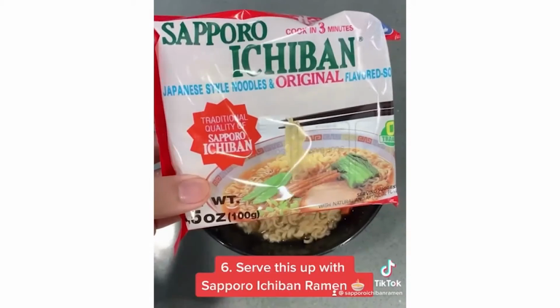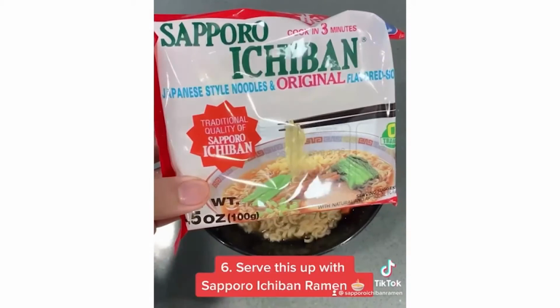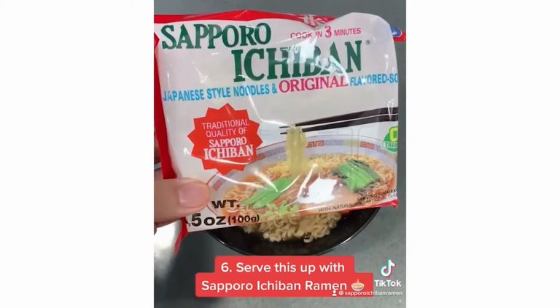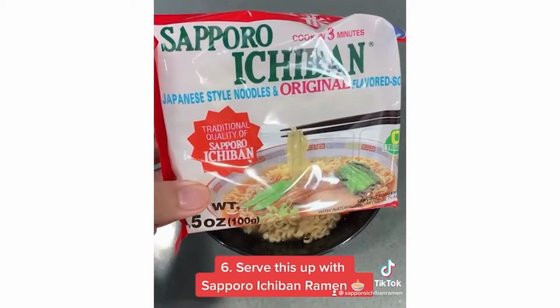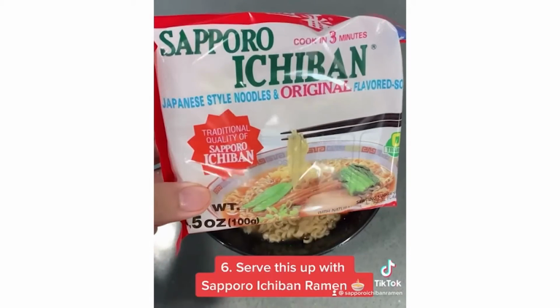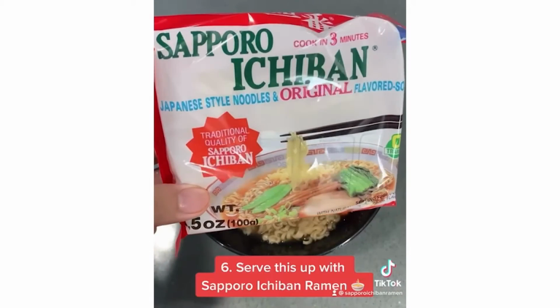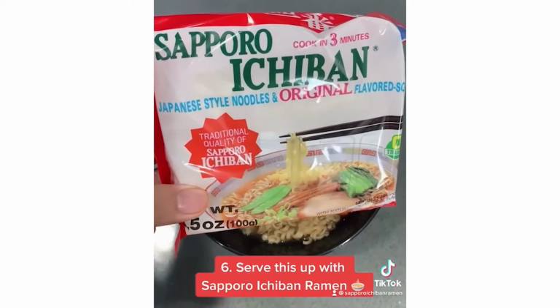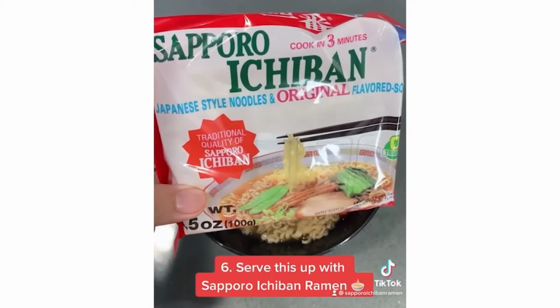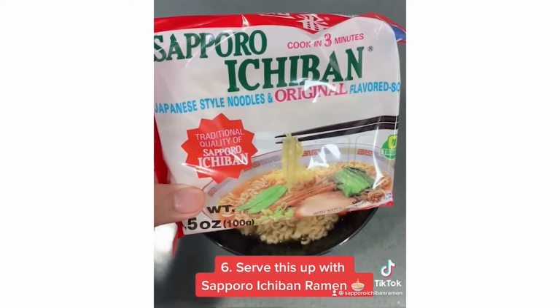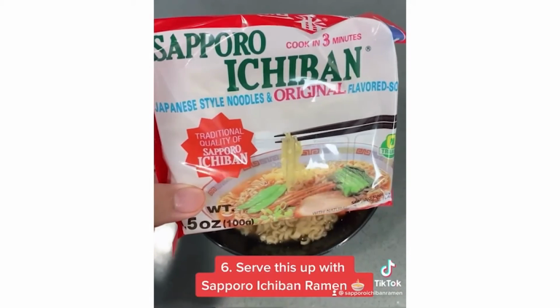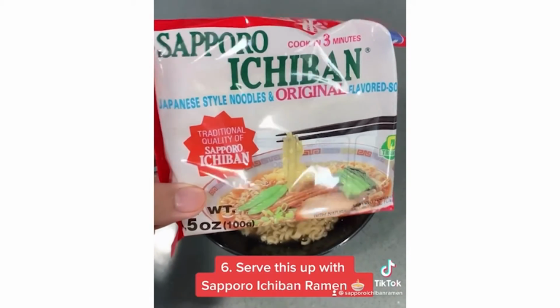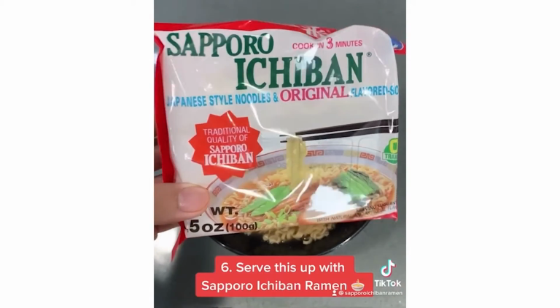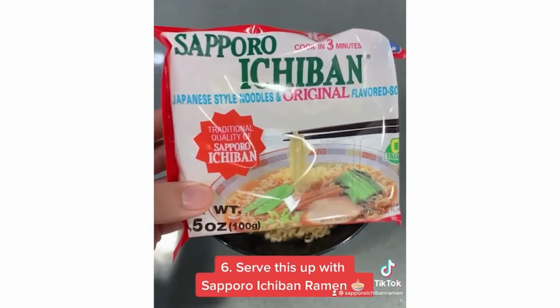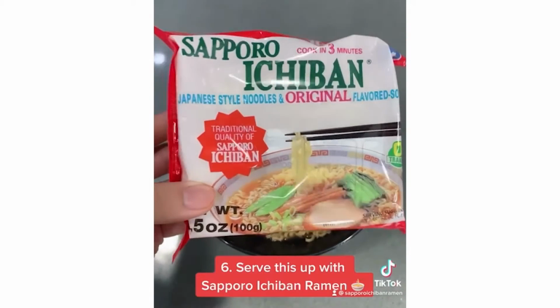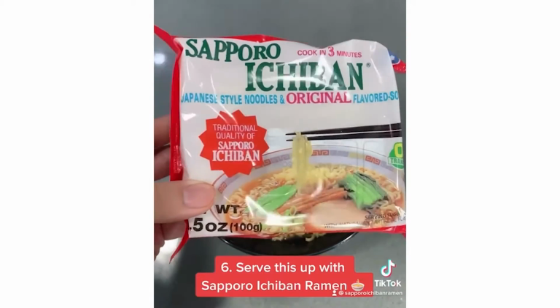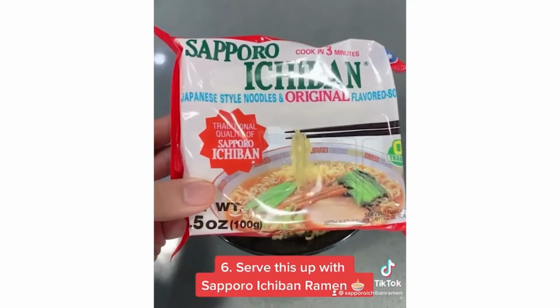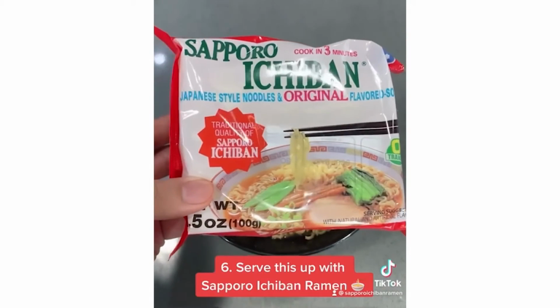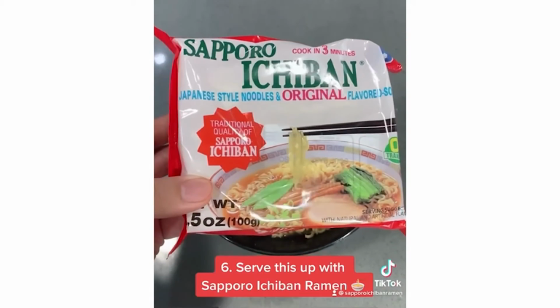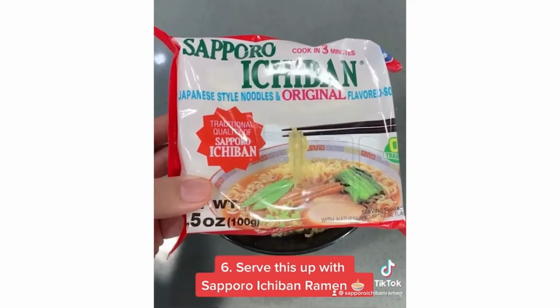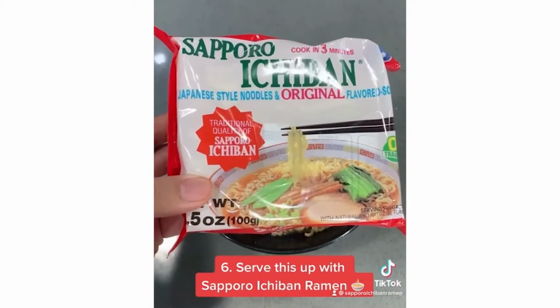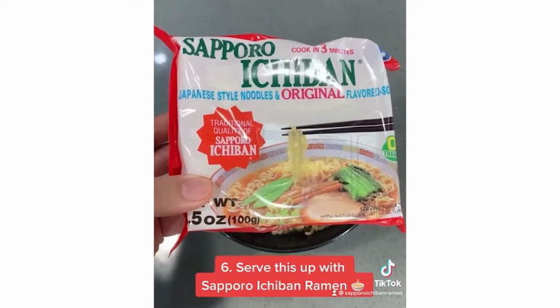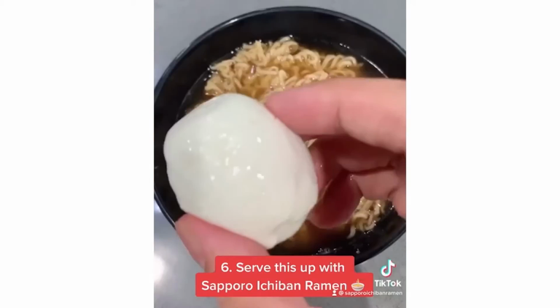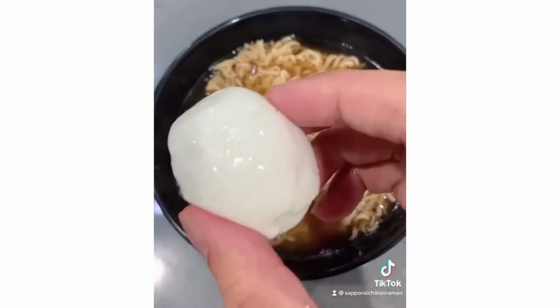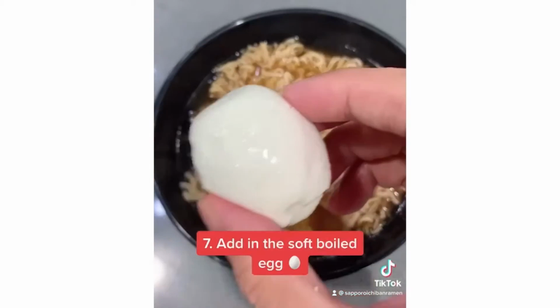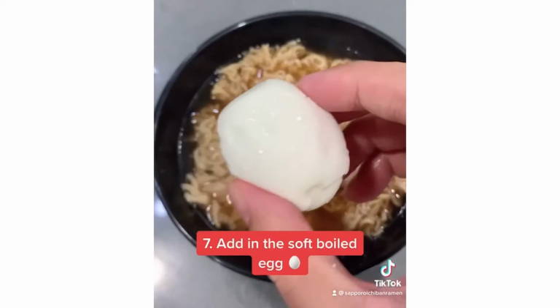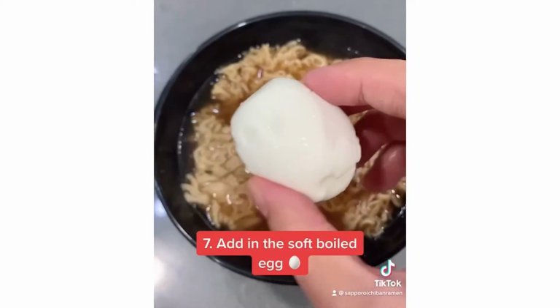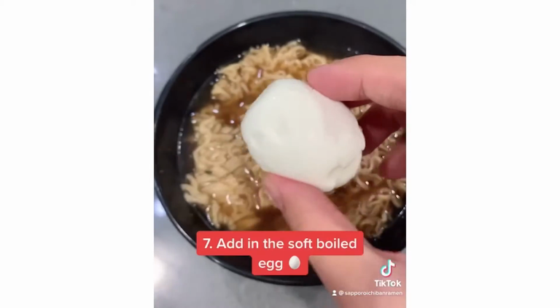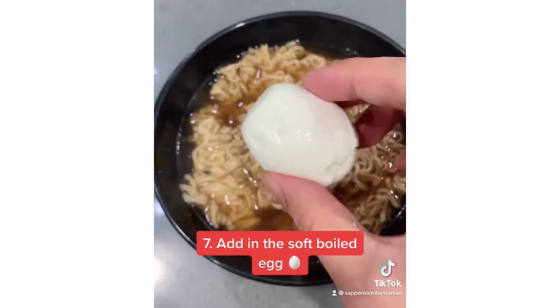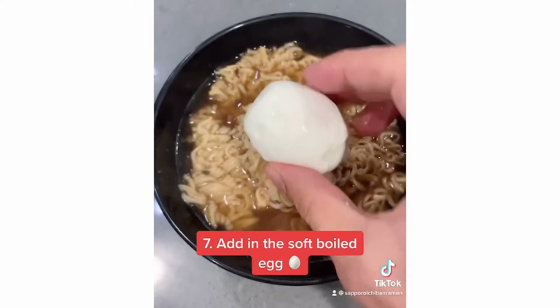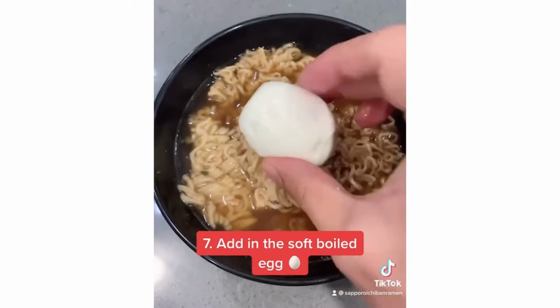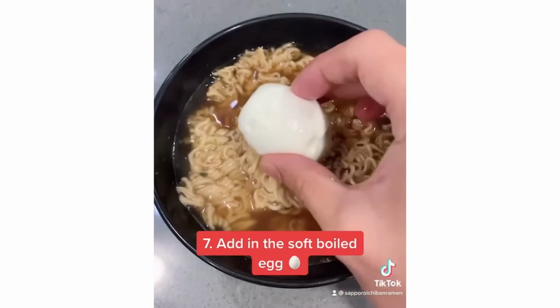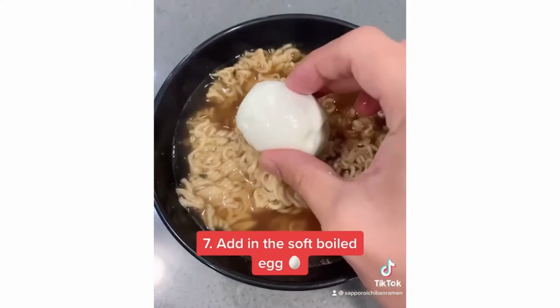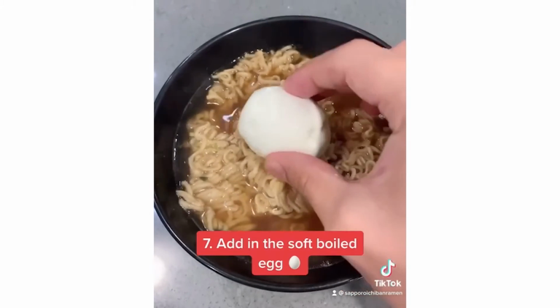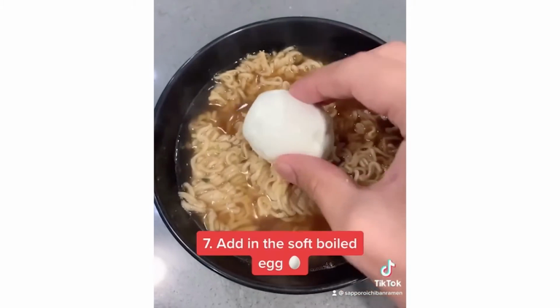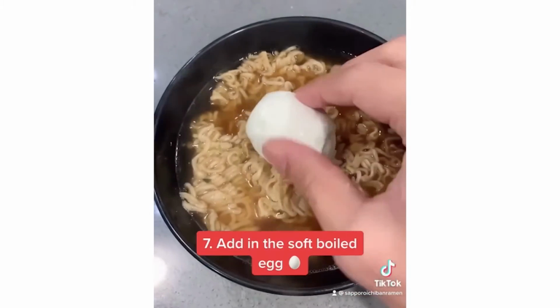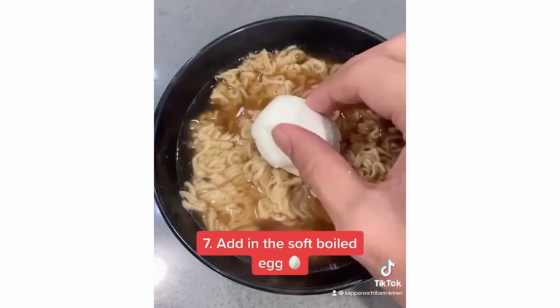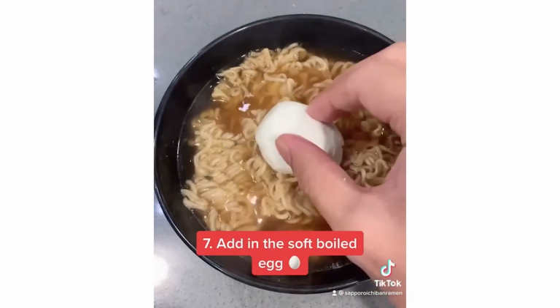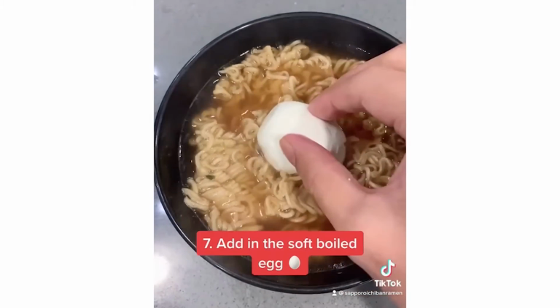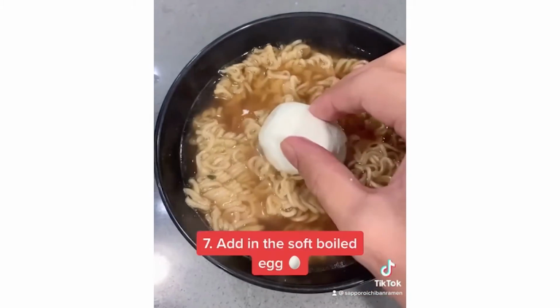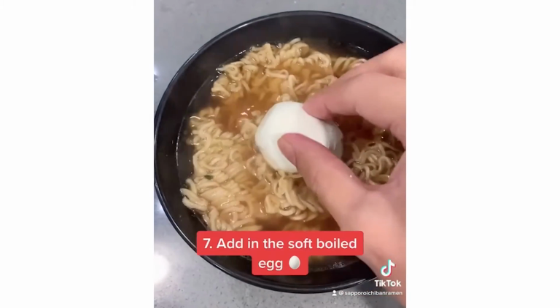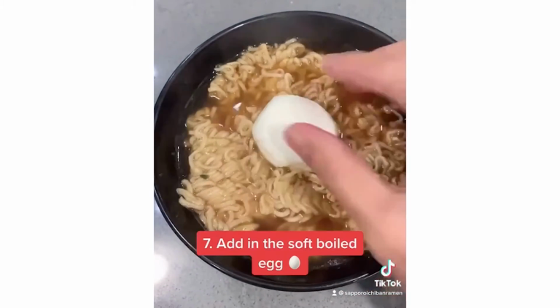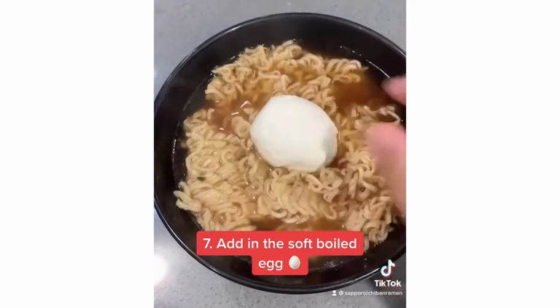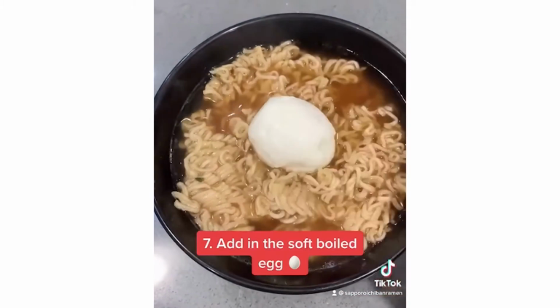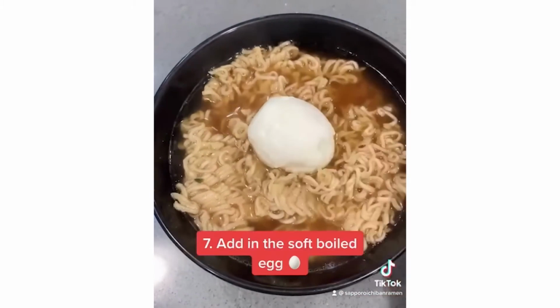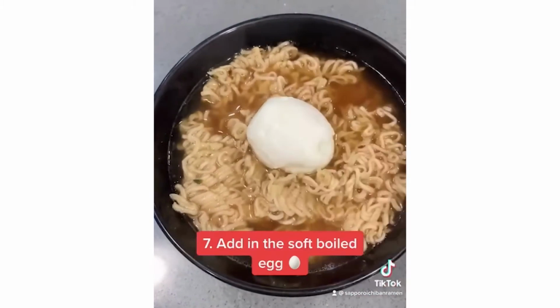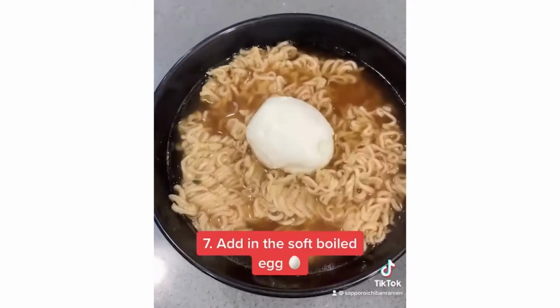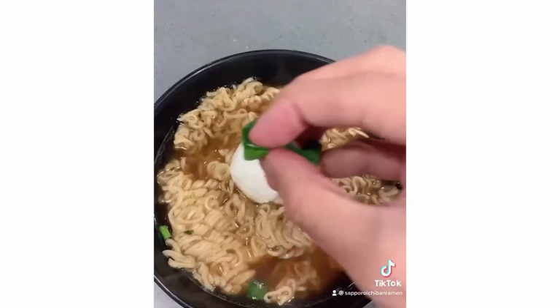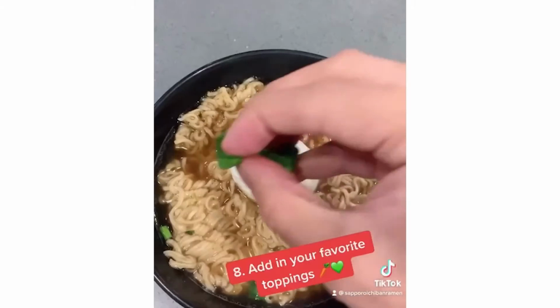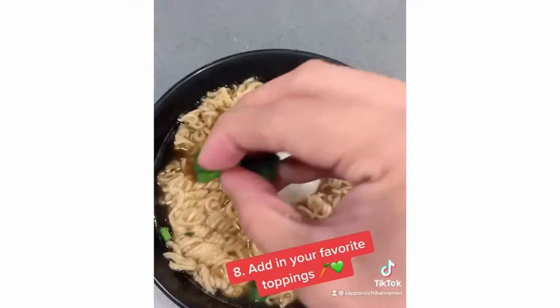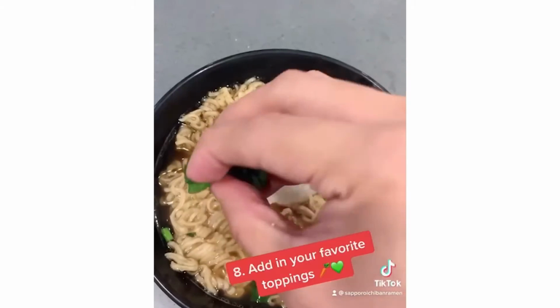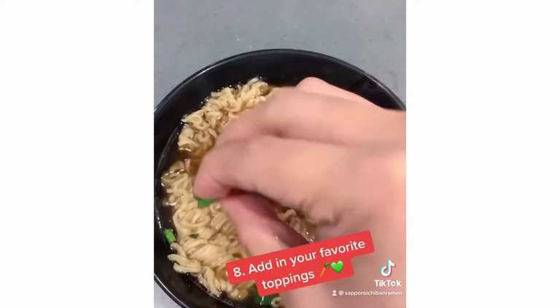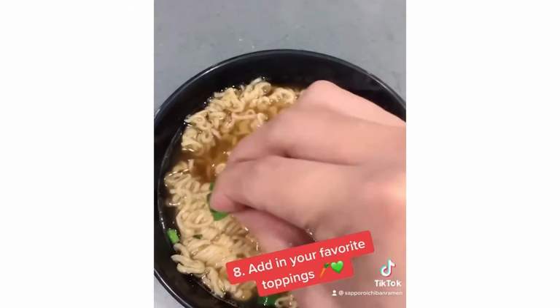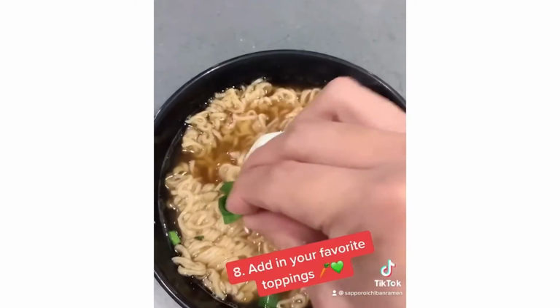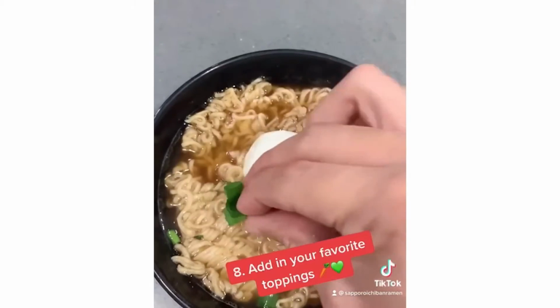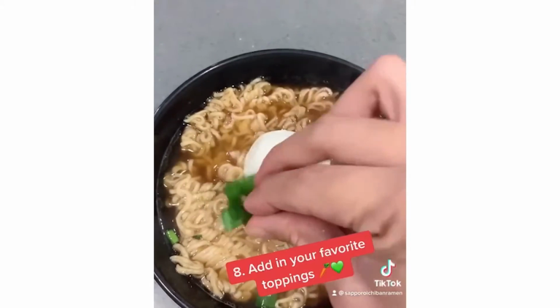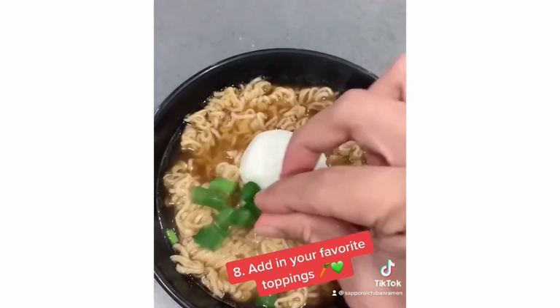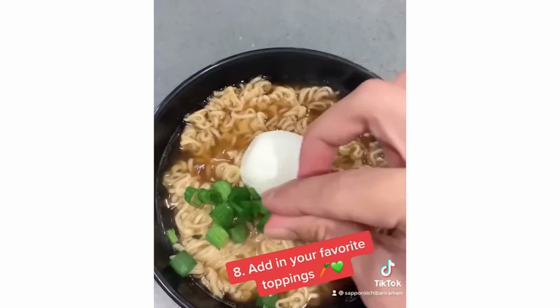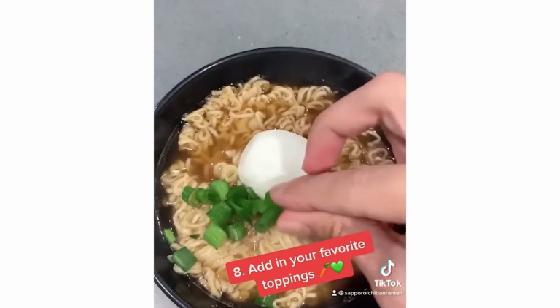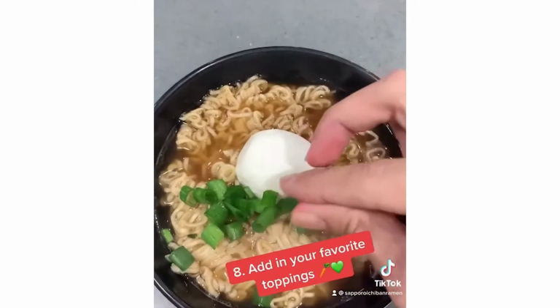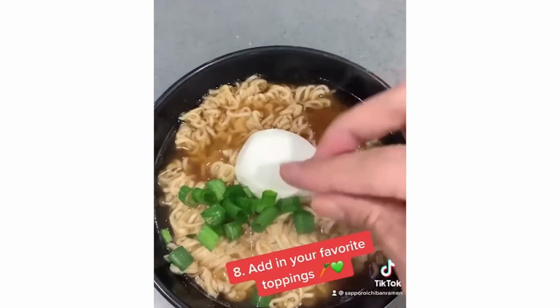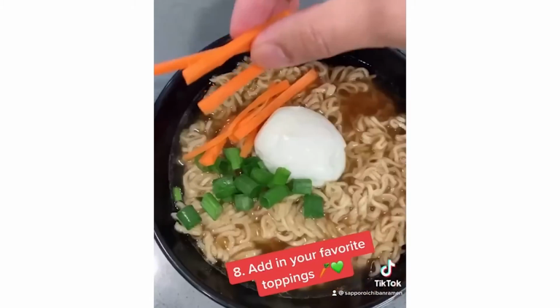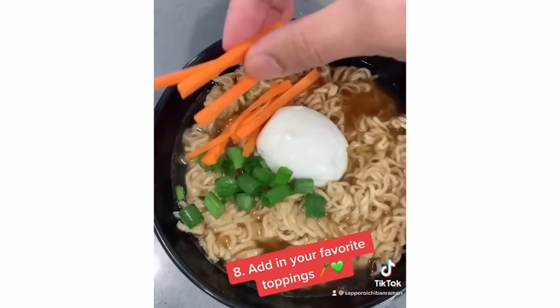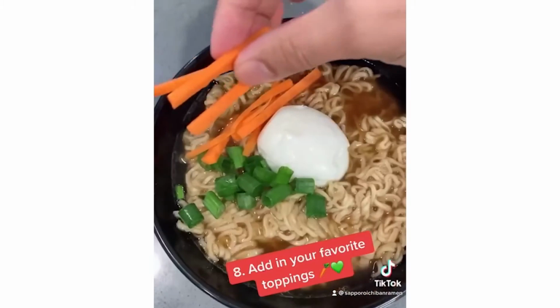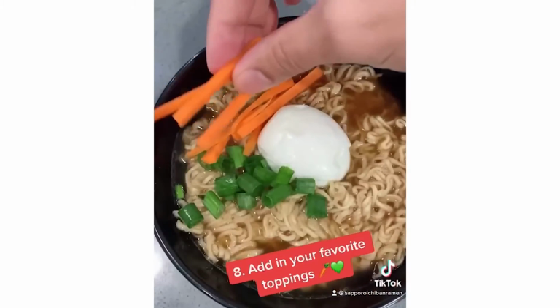Let's serve this up with our favorite ramen. Add in the egg from earlier. You can also add in your favorite toppings.